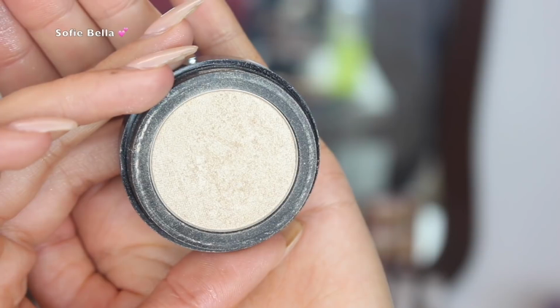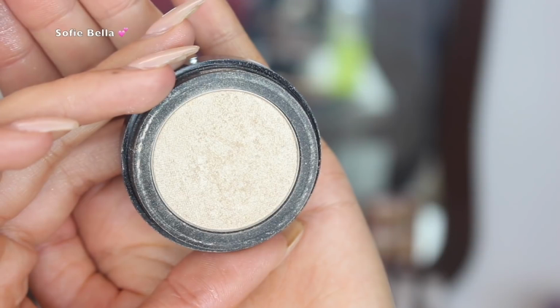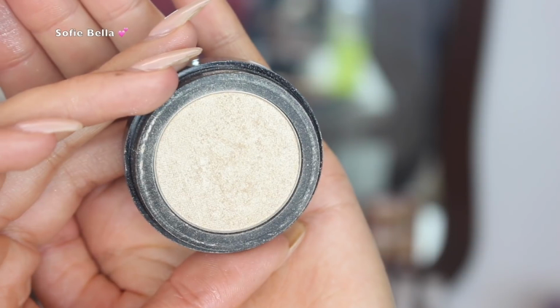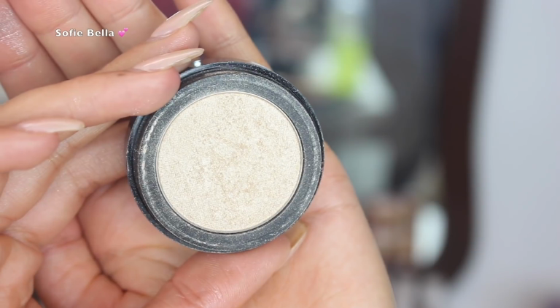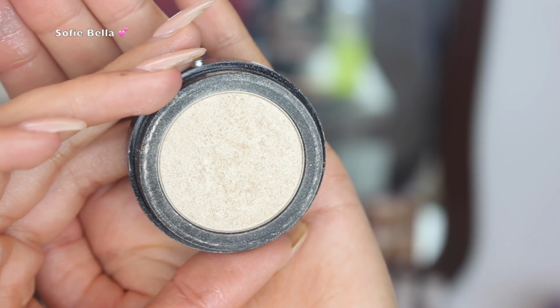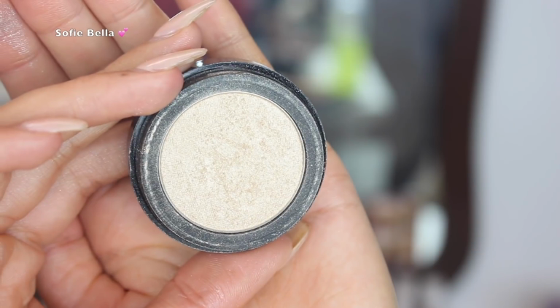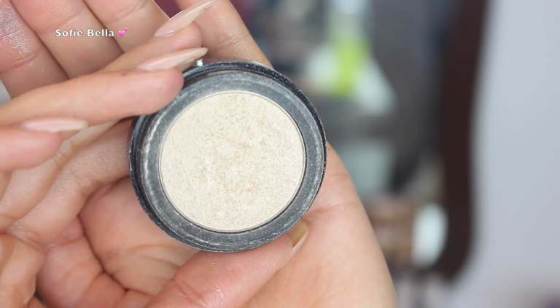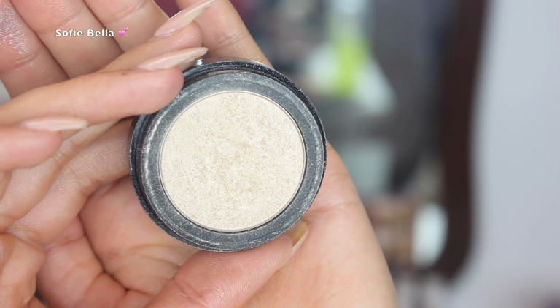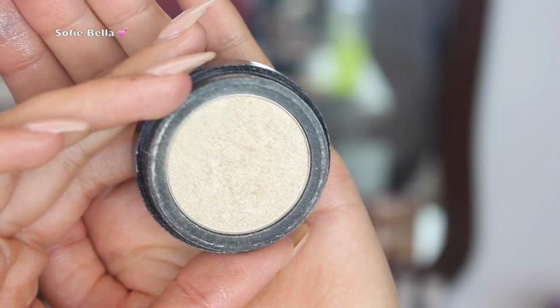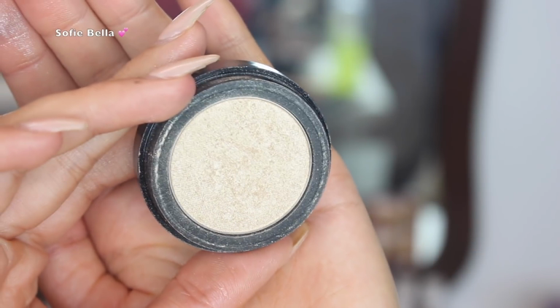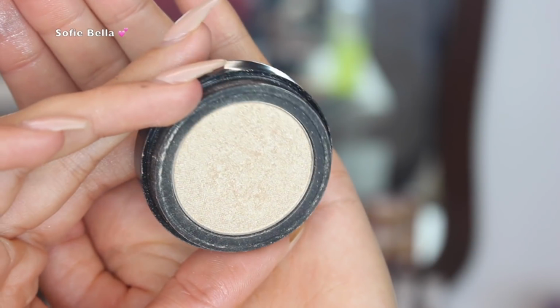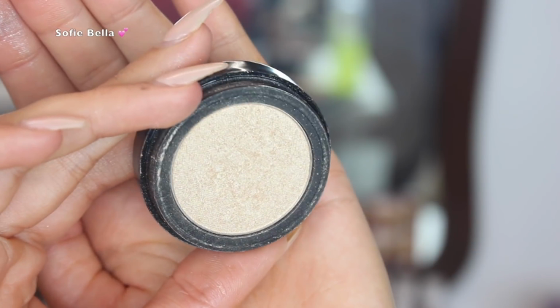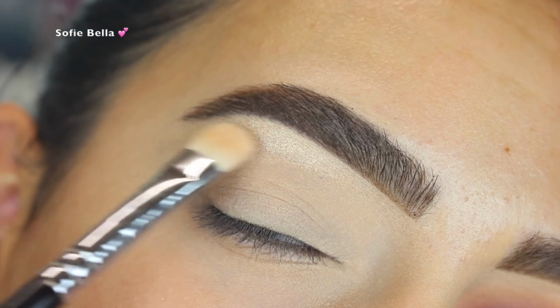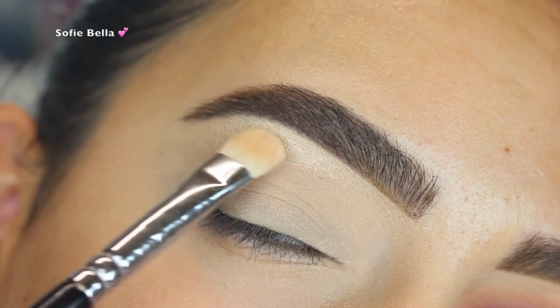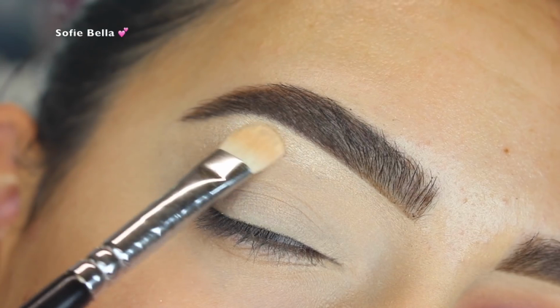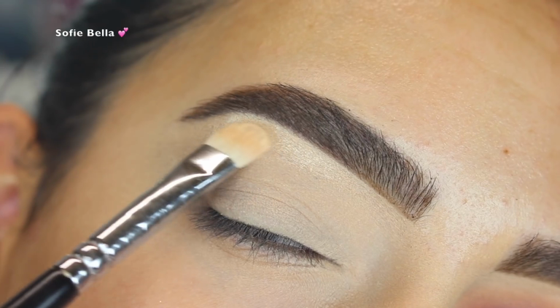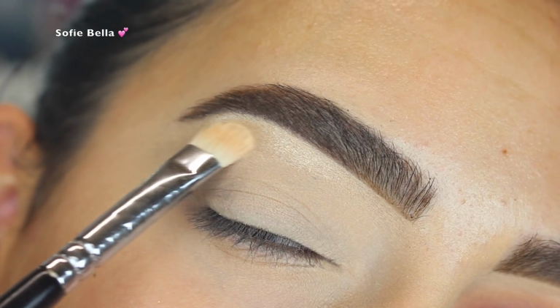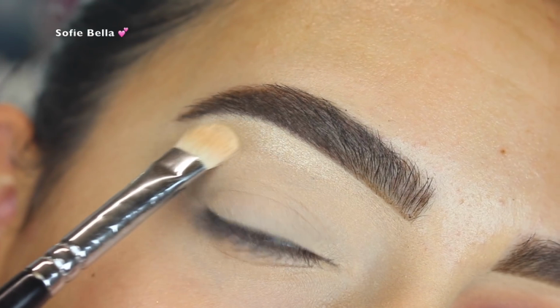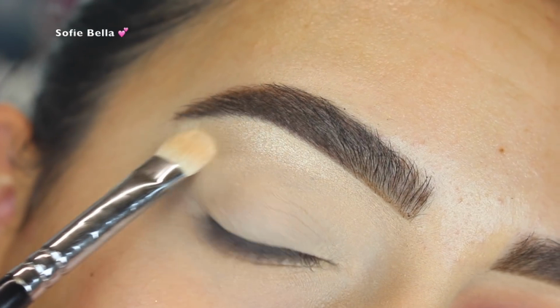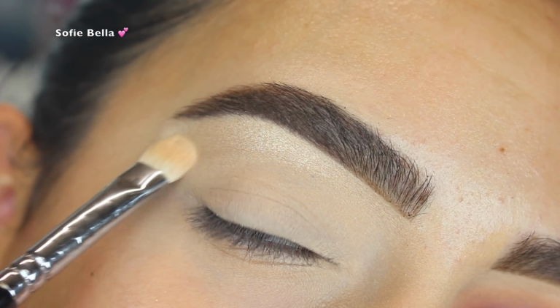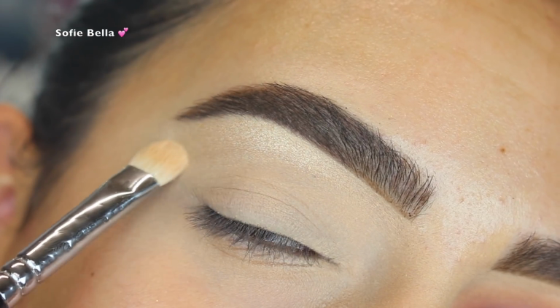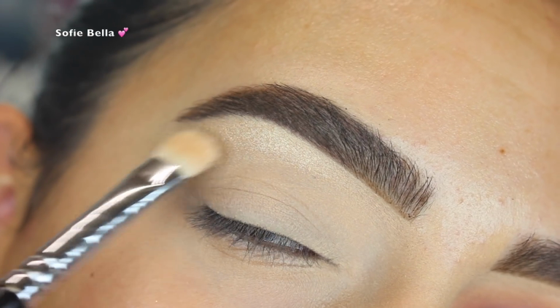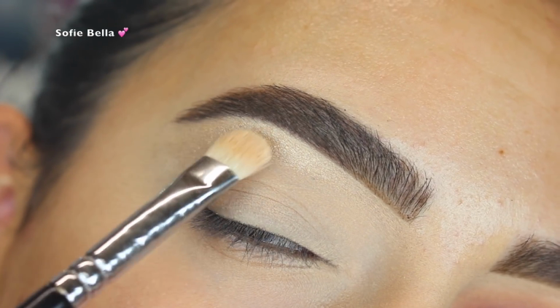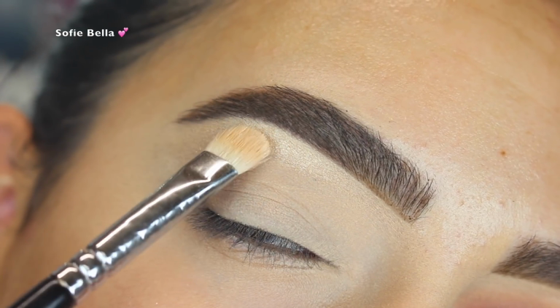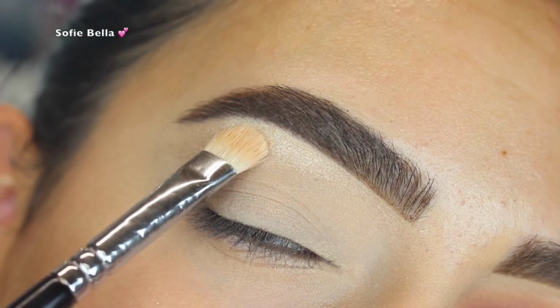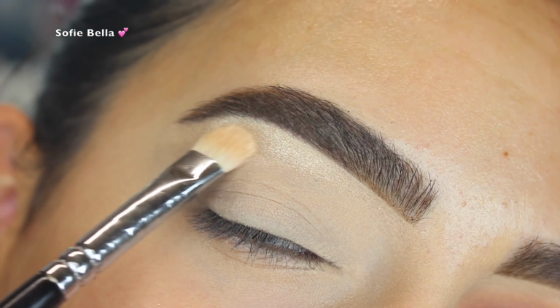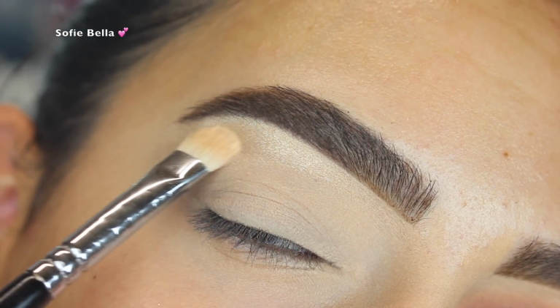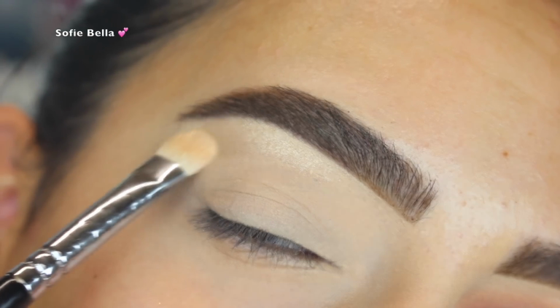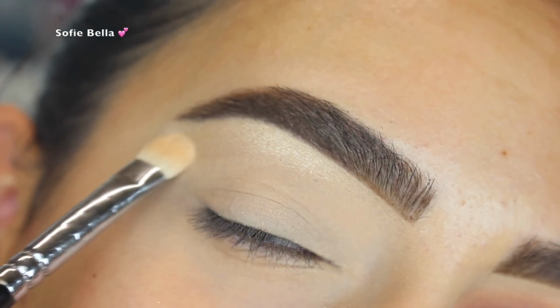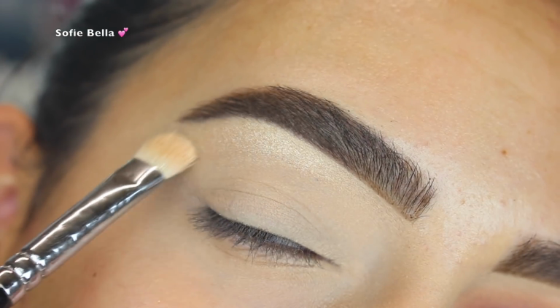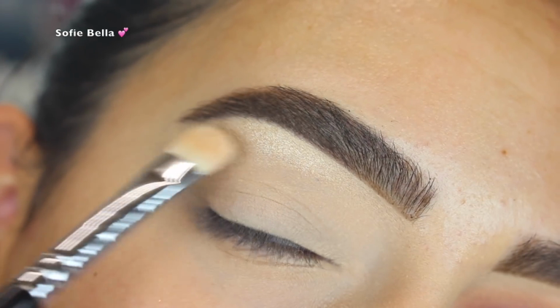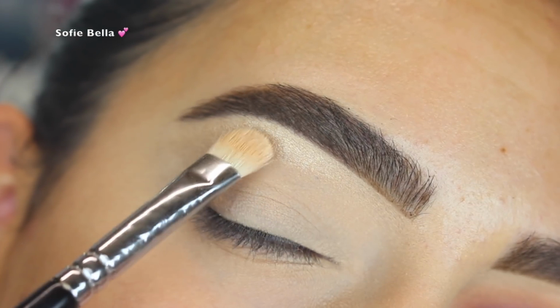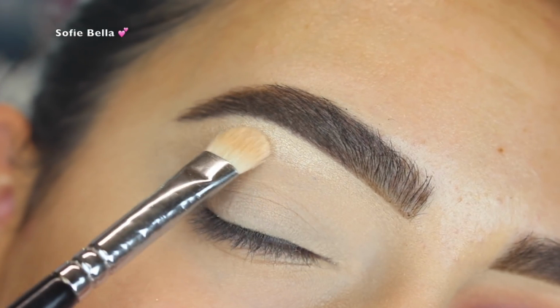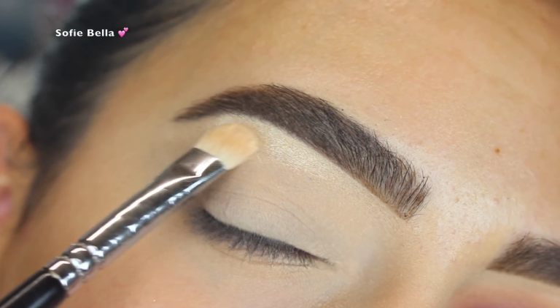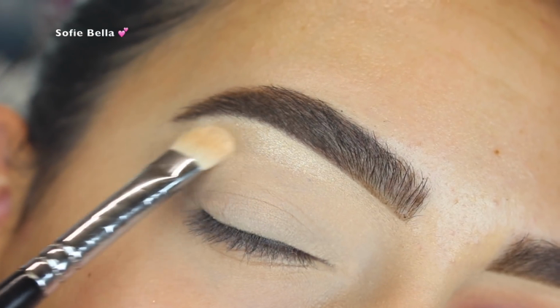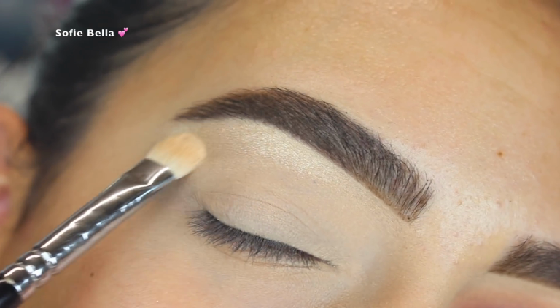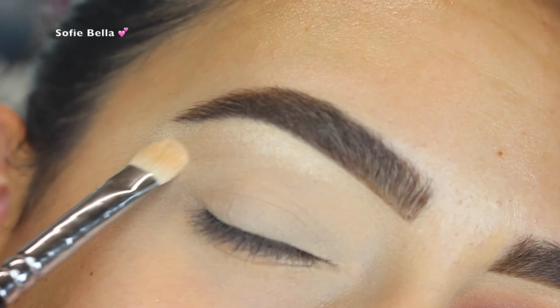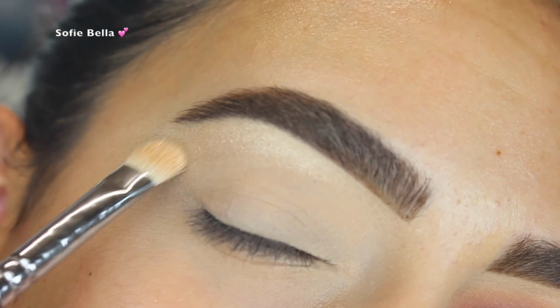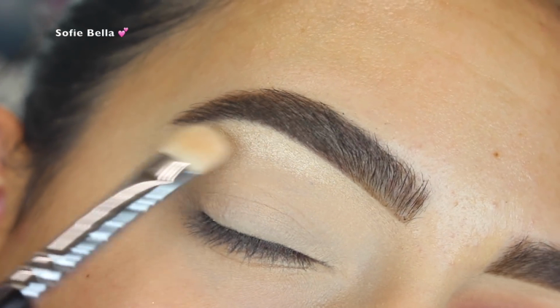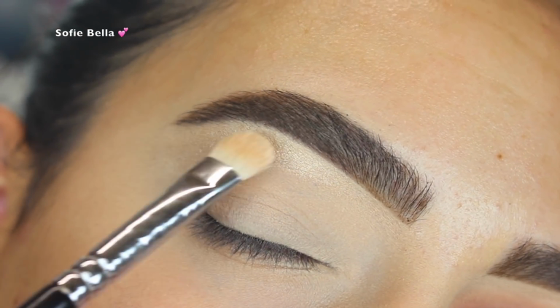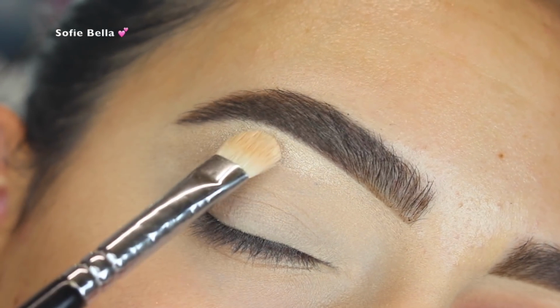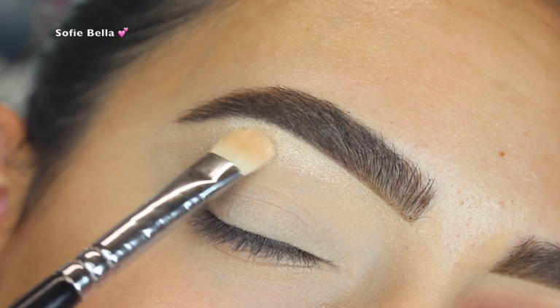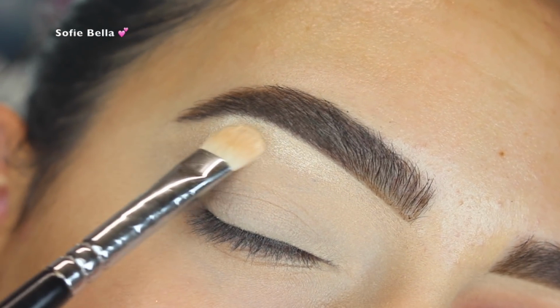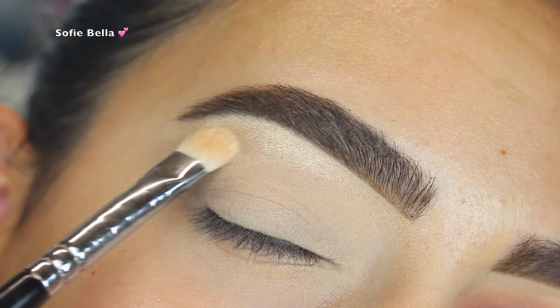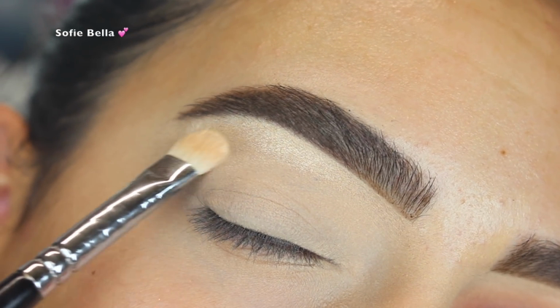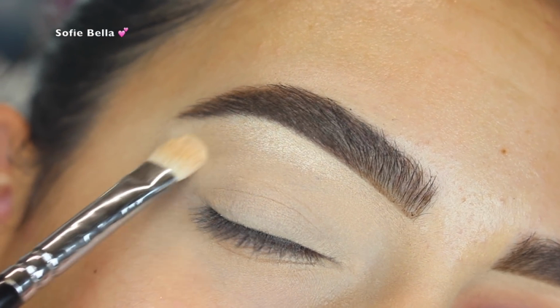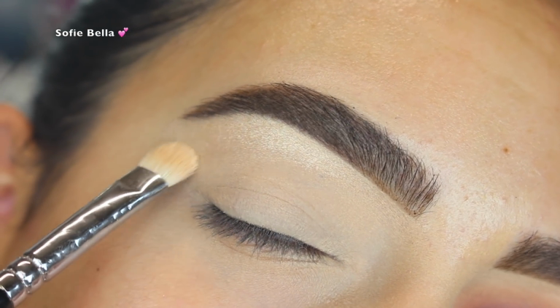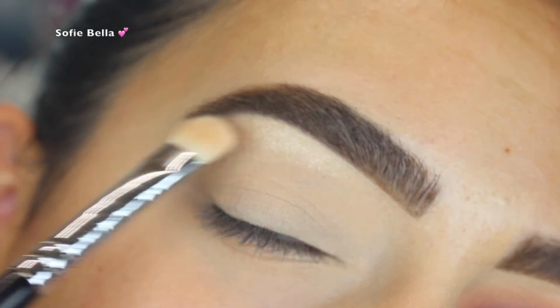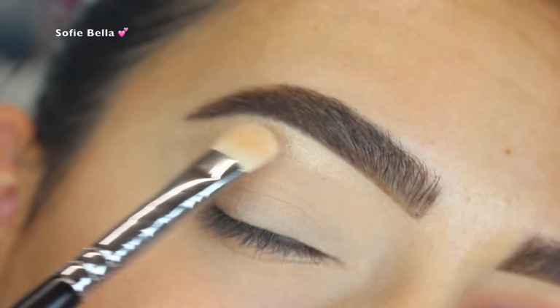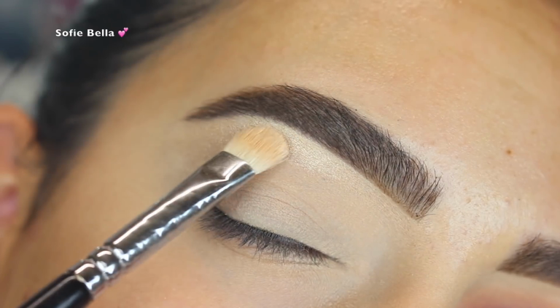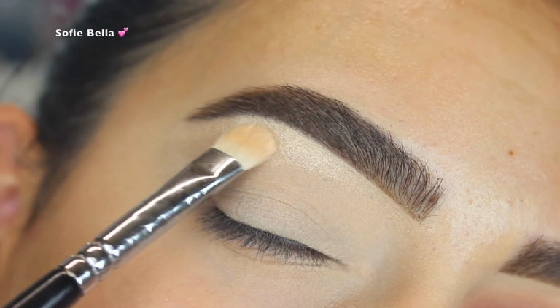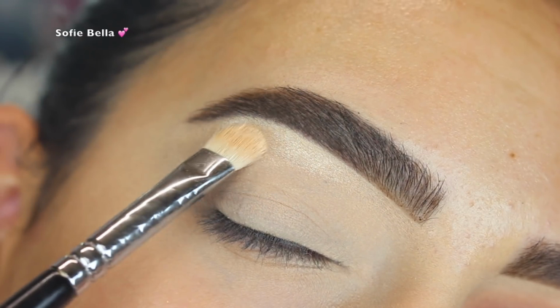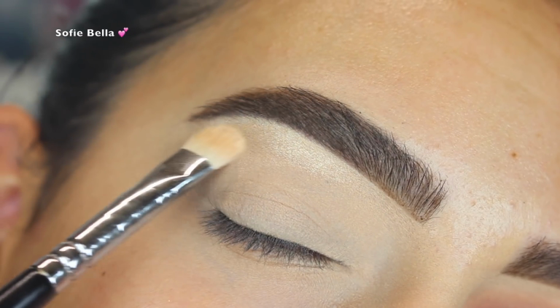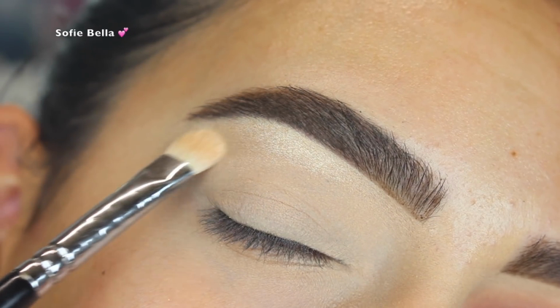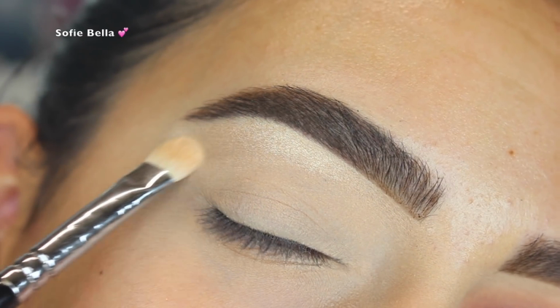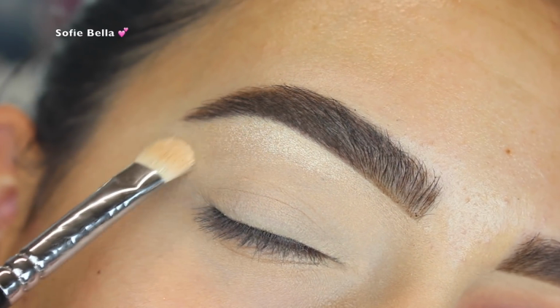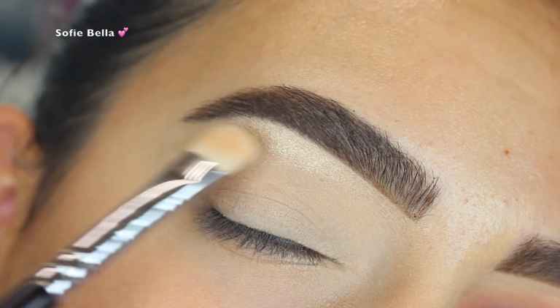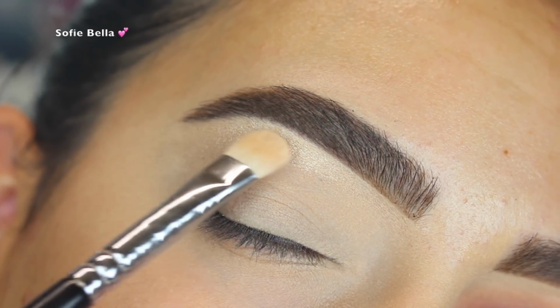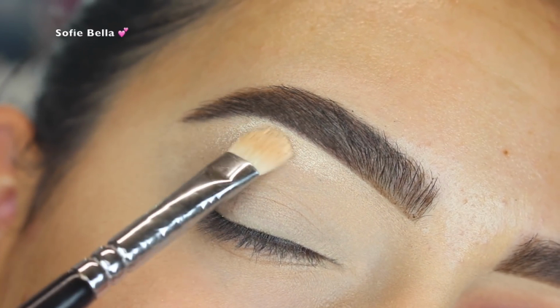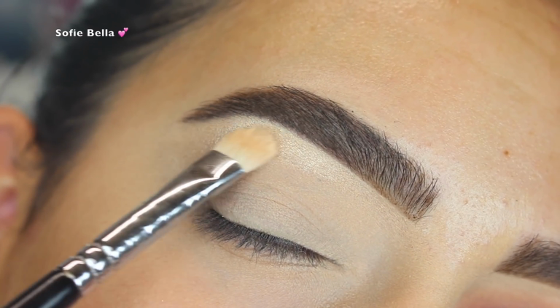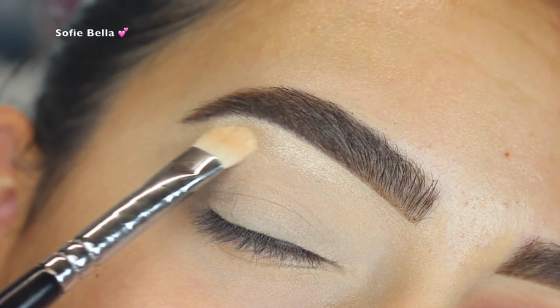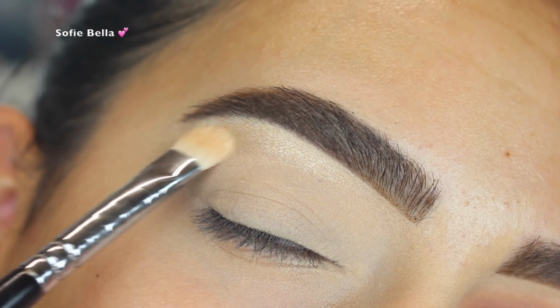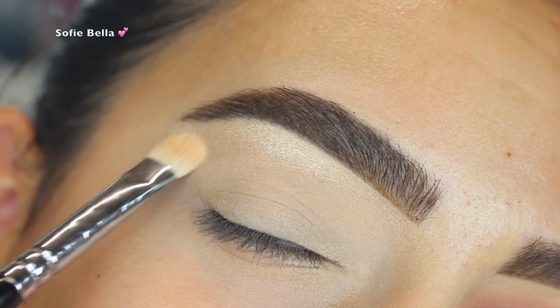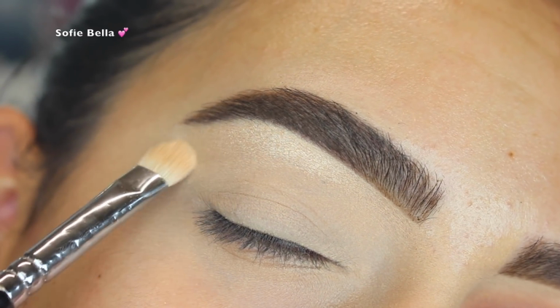Next I'm taking the Molder Cosmetics highlighter in Golden Glow and I'm just going to be using this as my brow bone highlight.